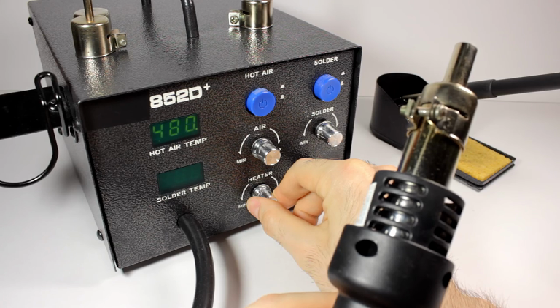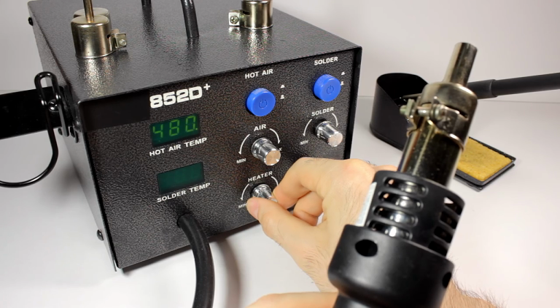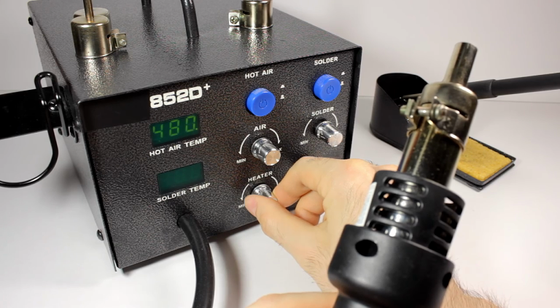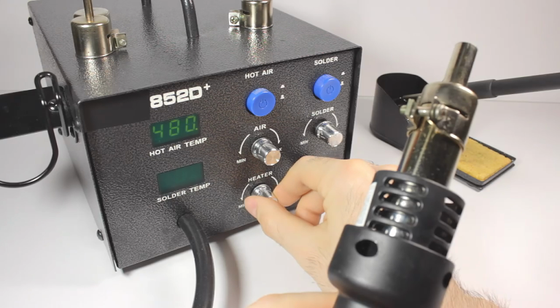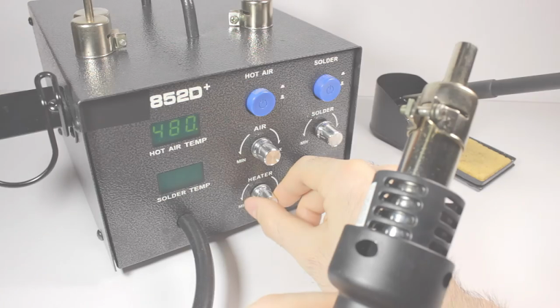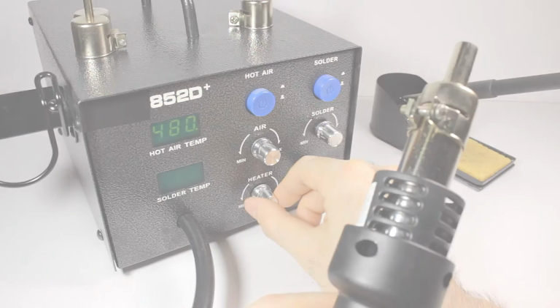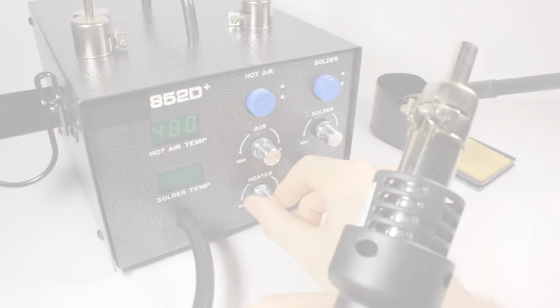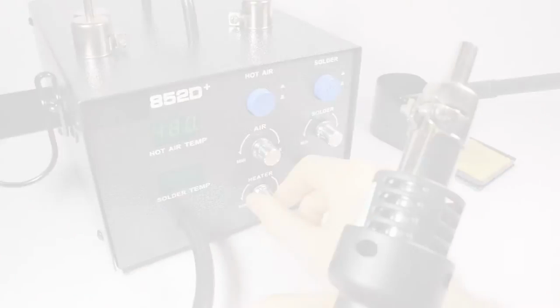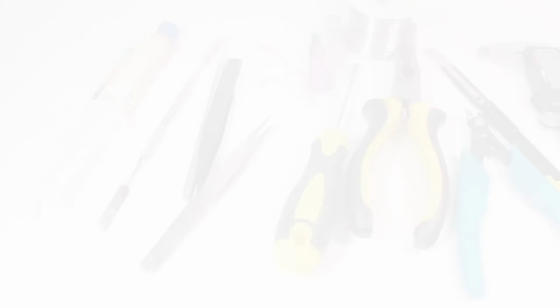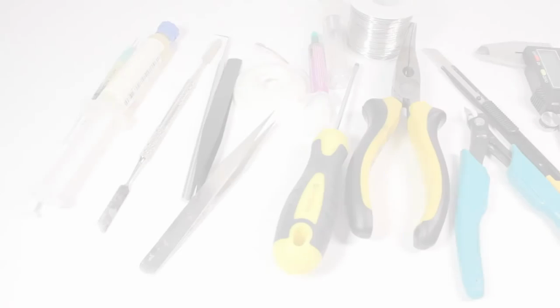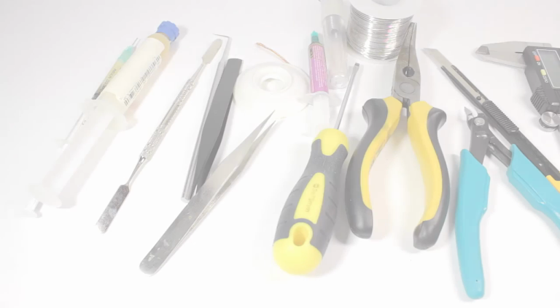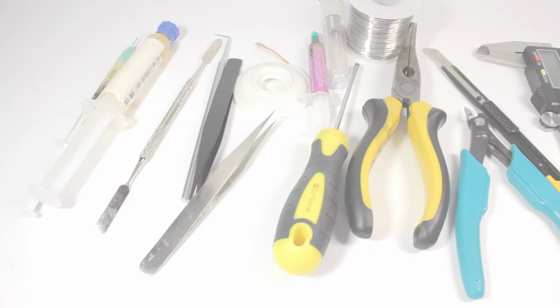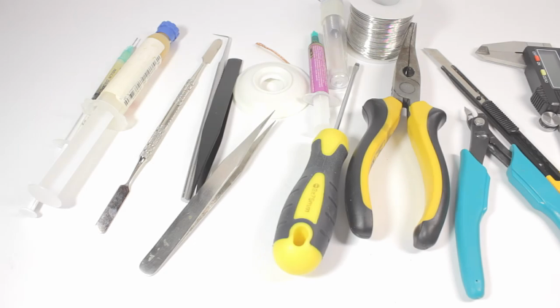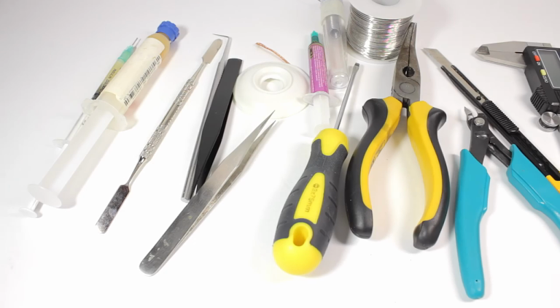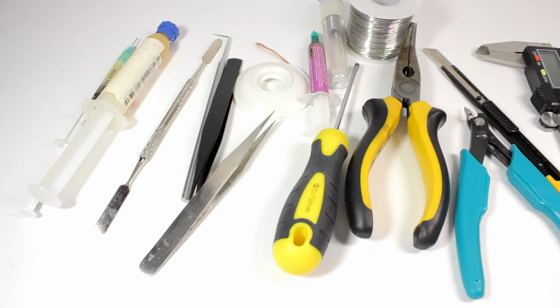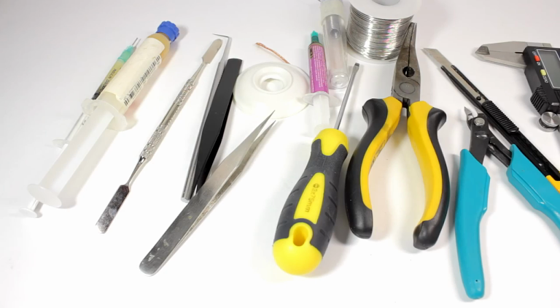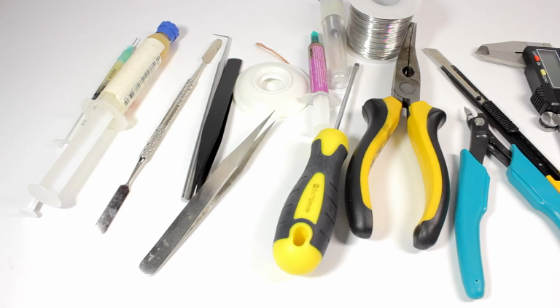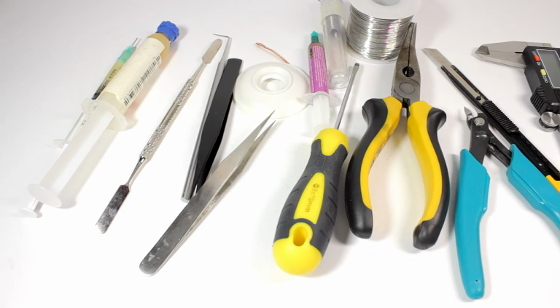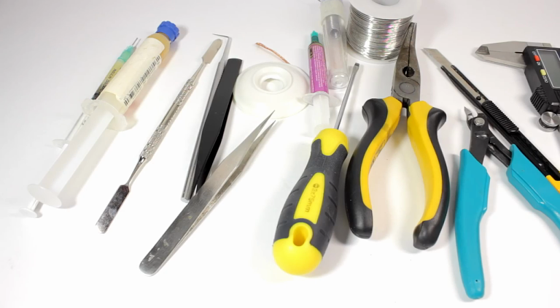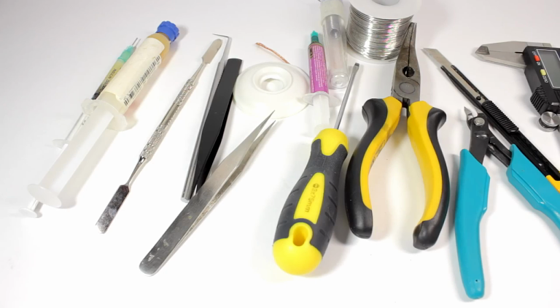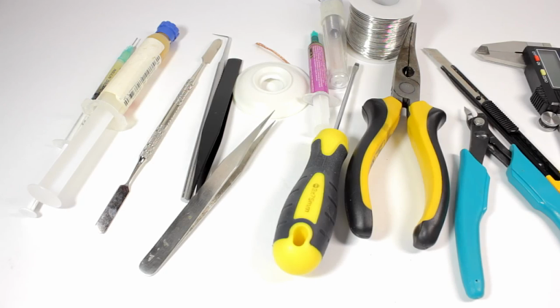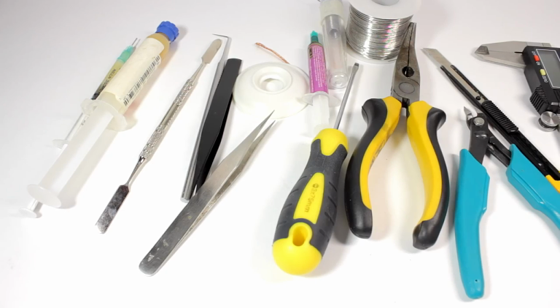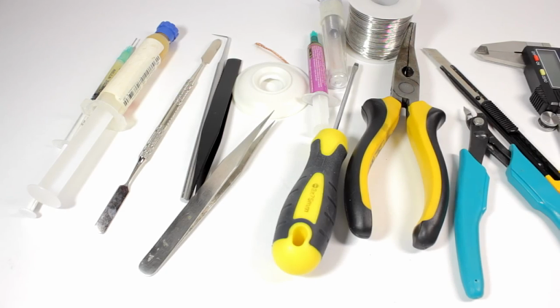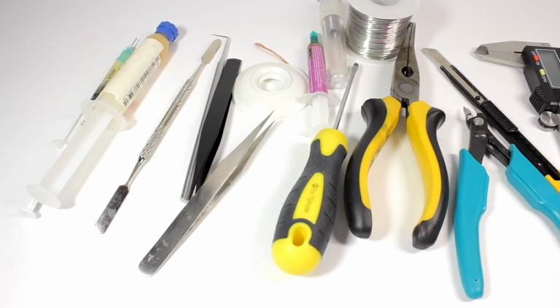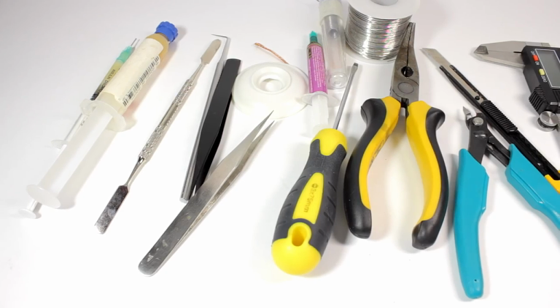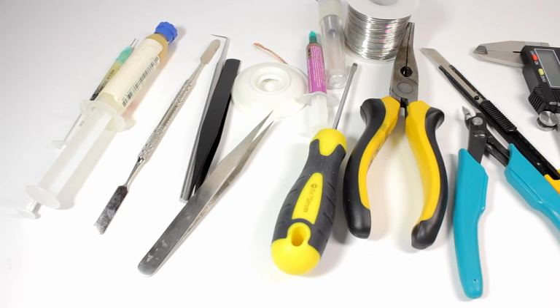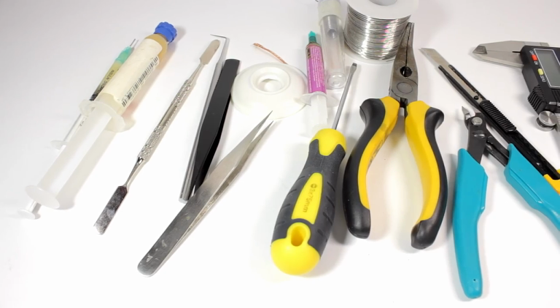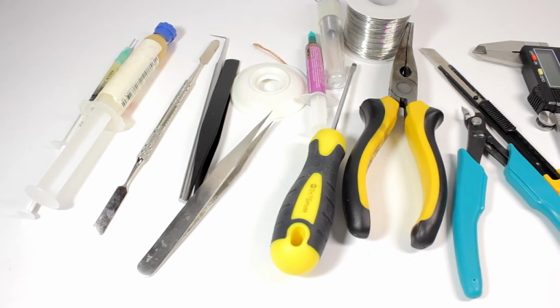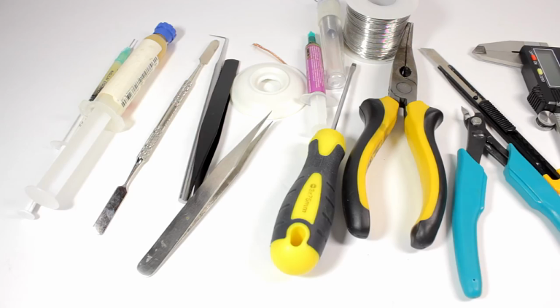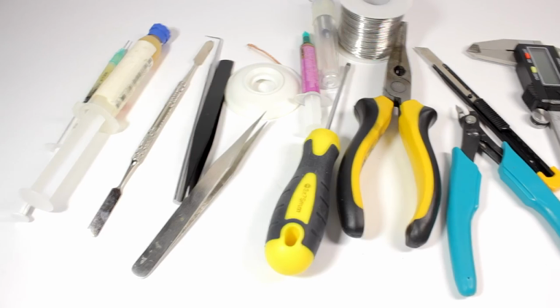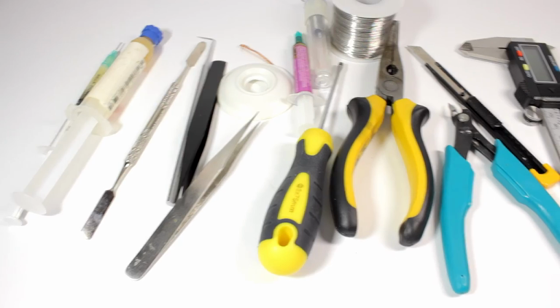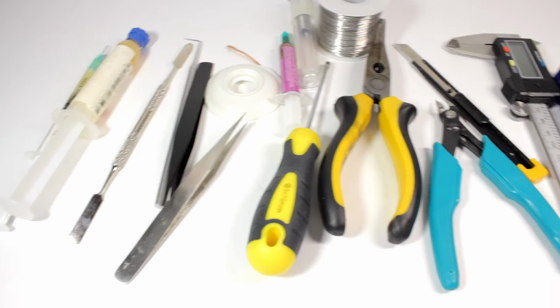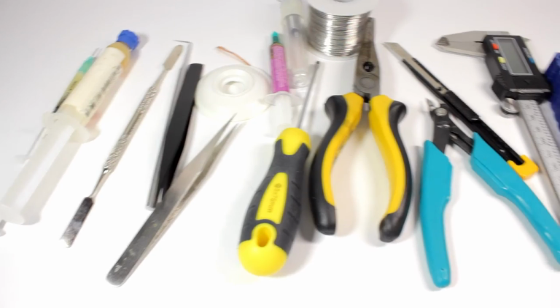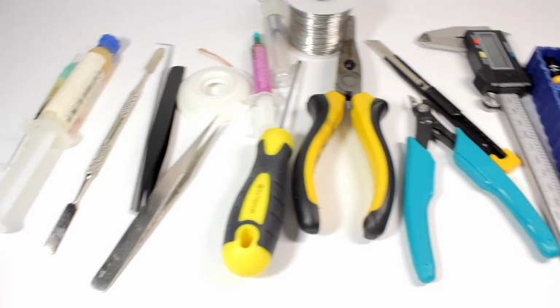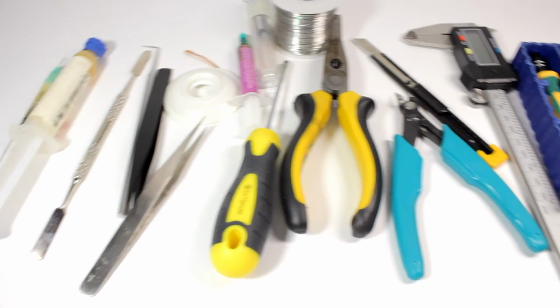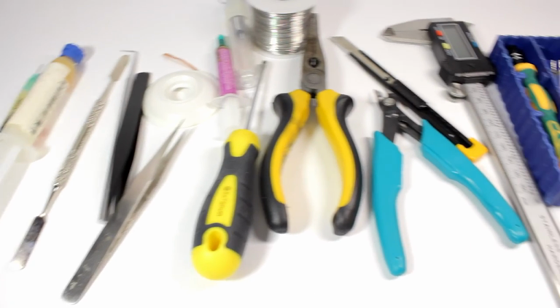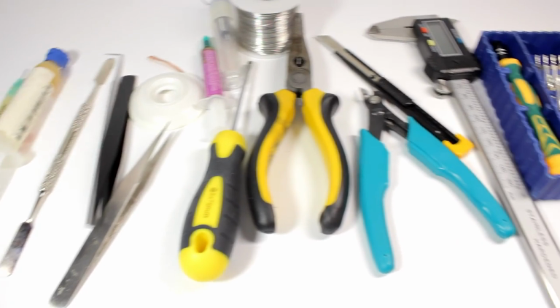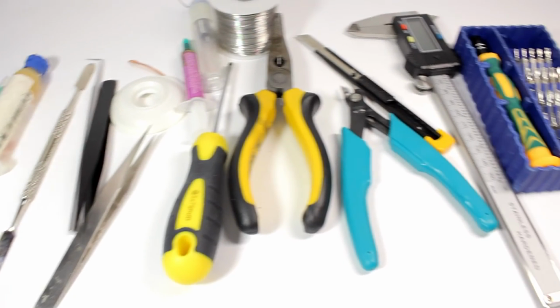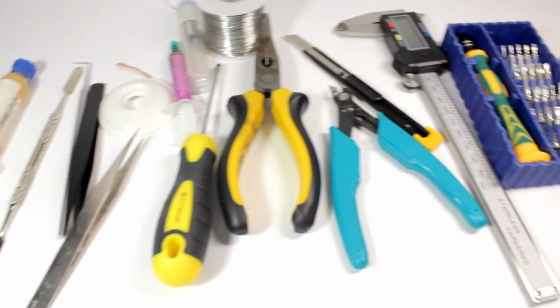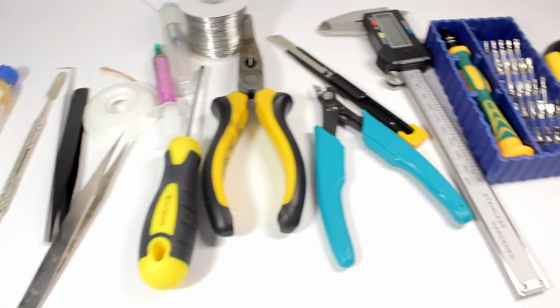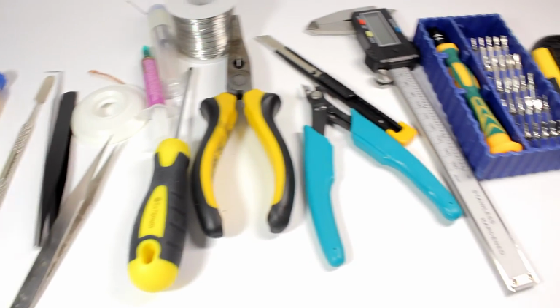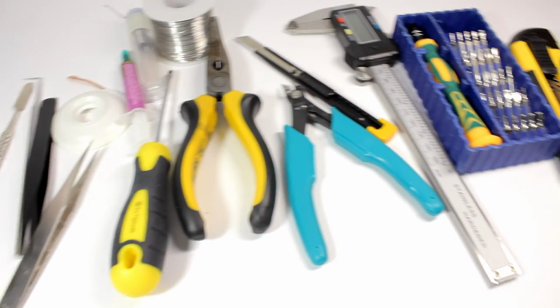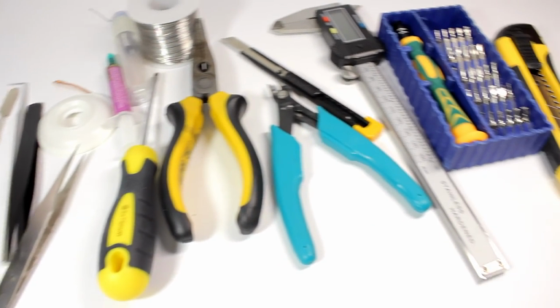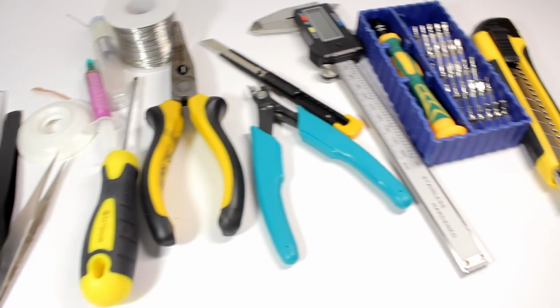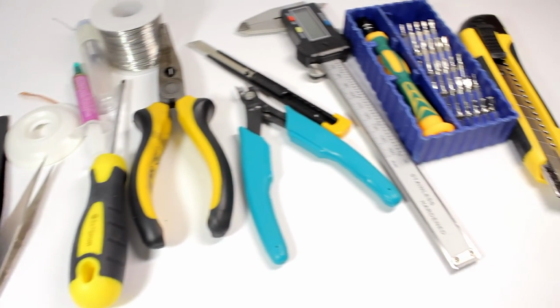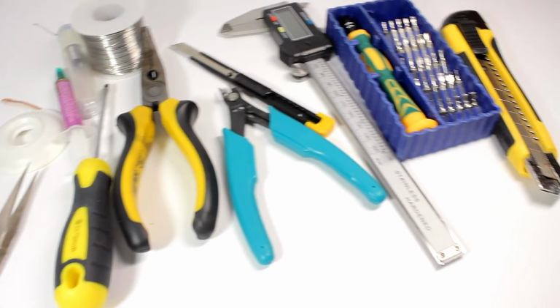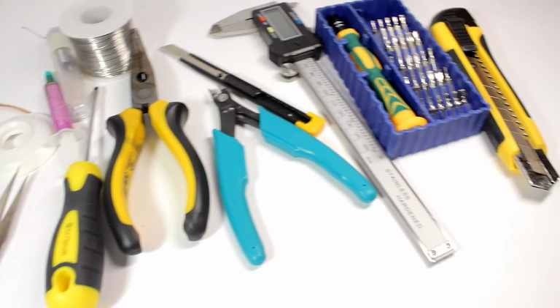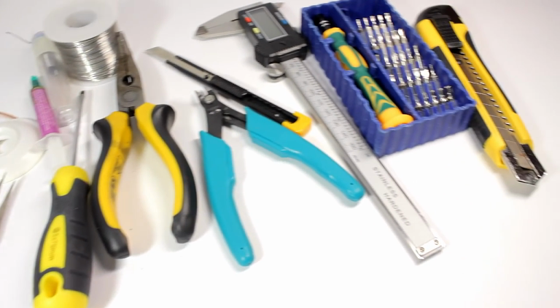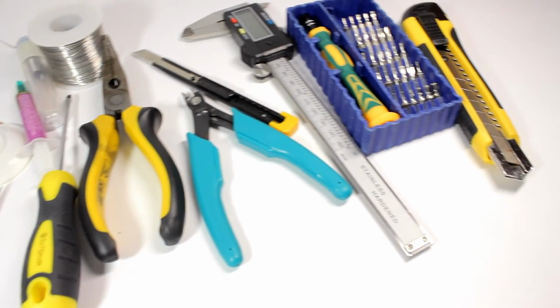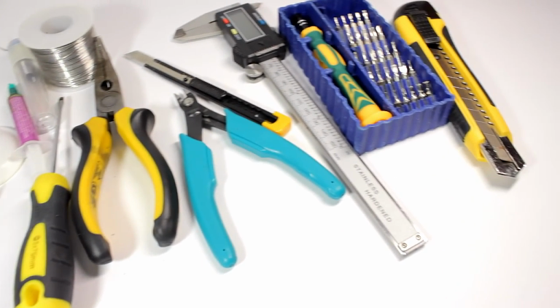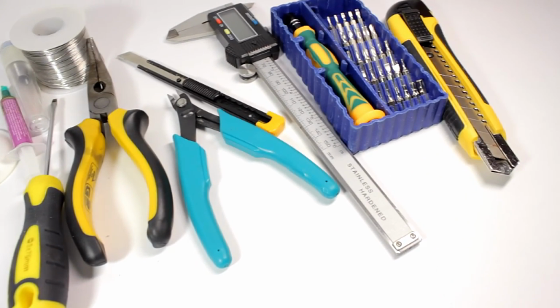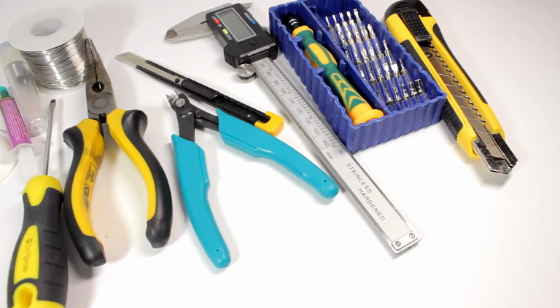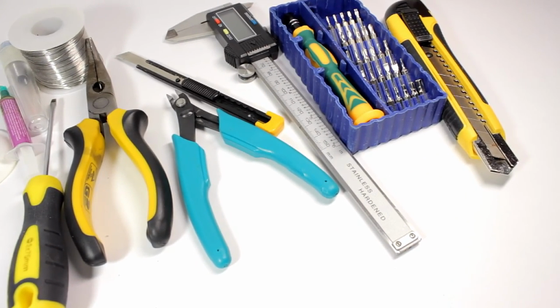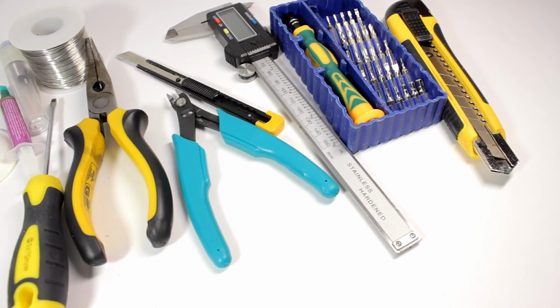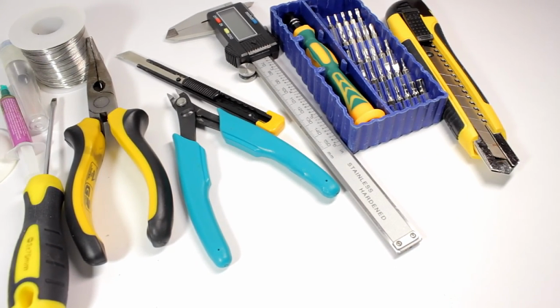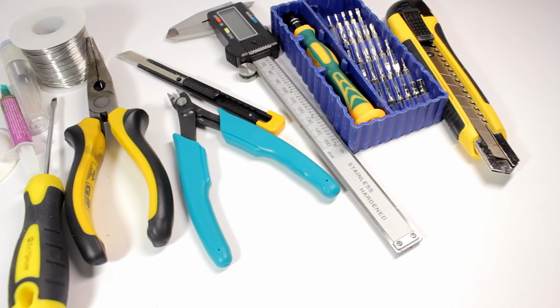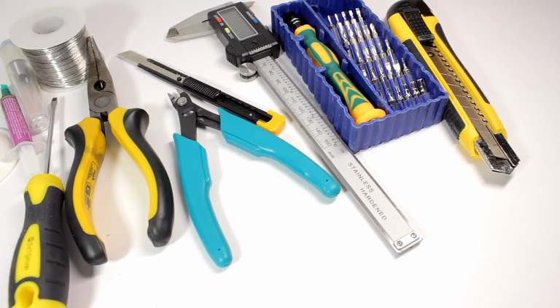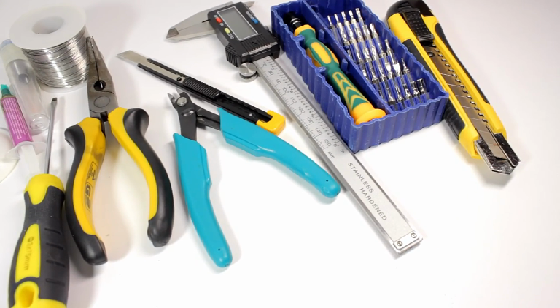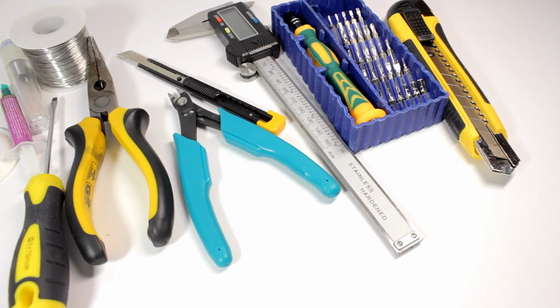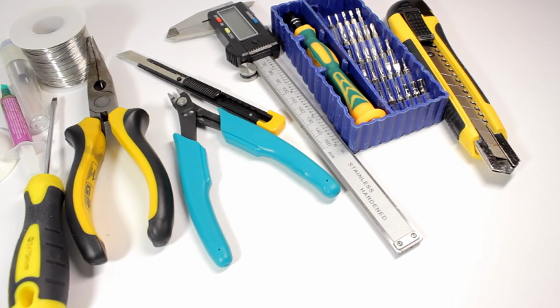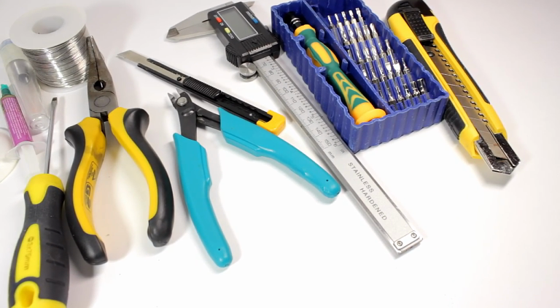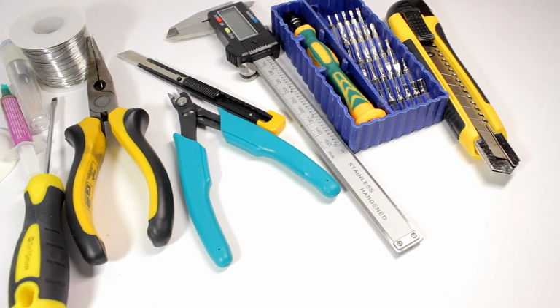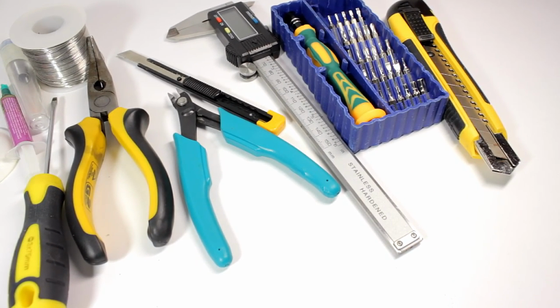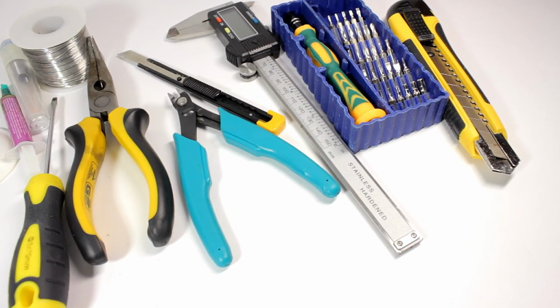And of course, a bunch of hand tools and accessories like screwdrivers, blades, pliers, flux, and solder. Thanks for watching.